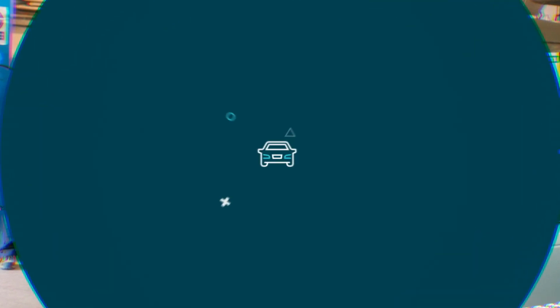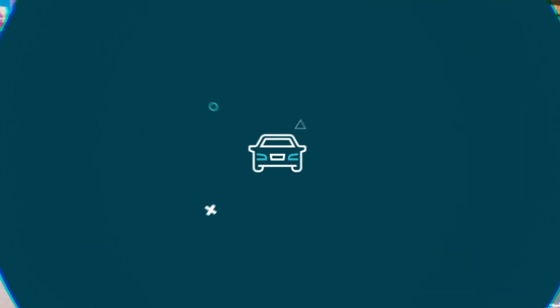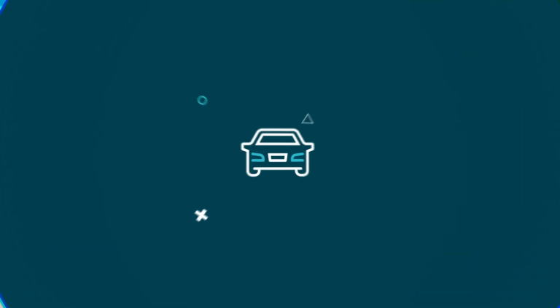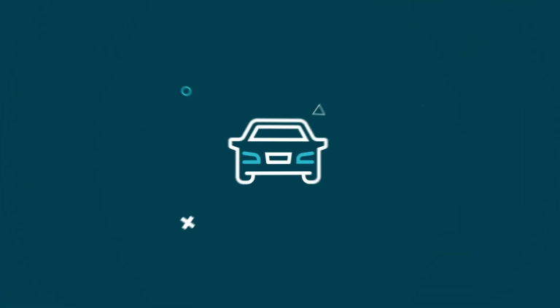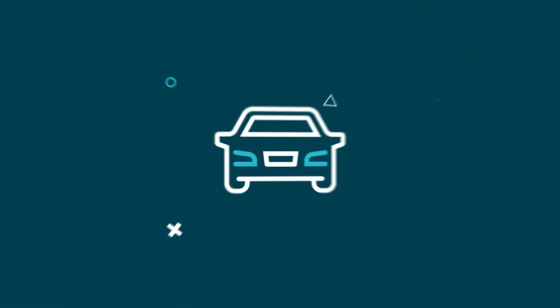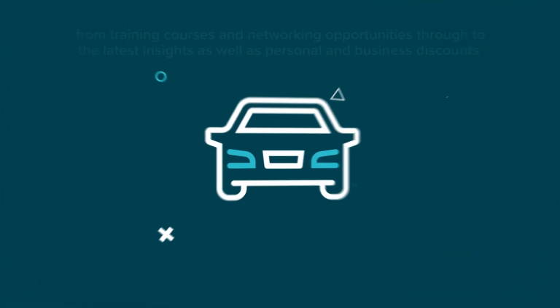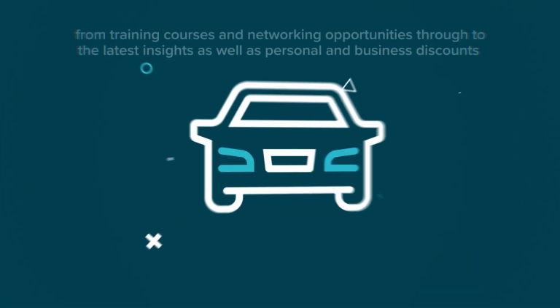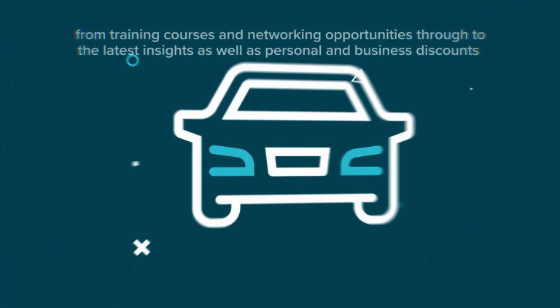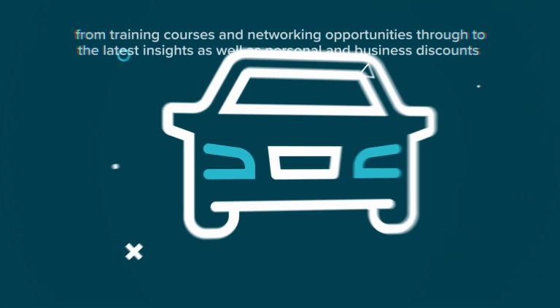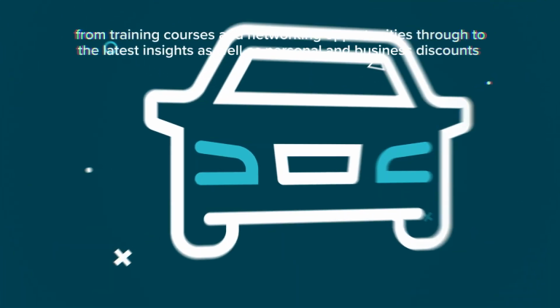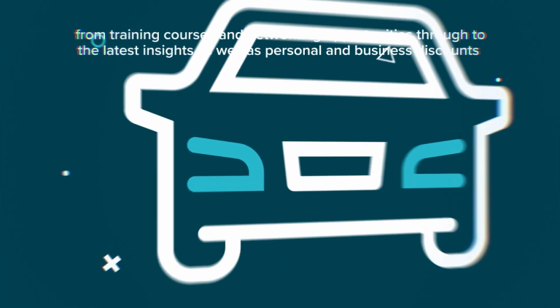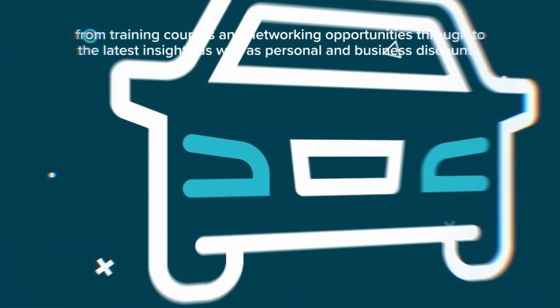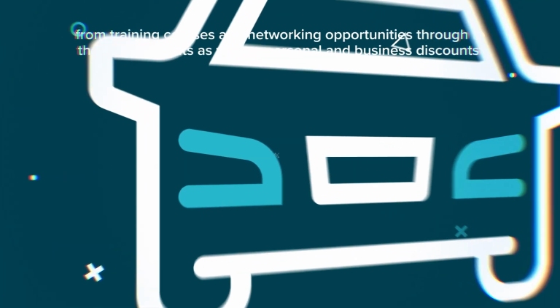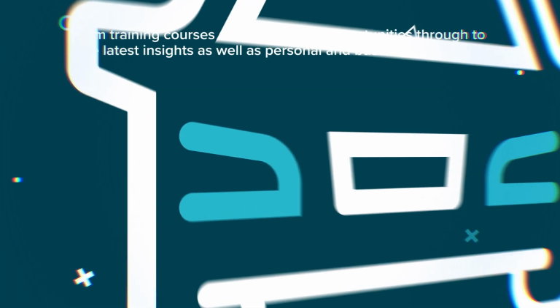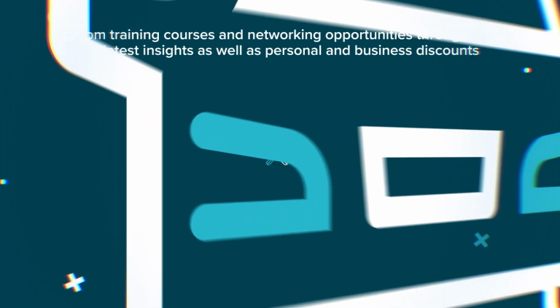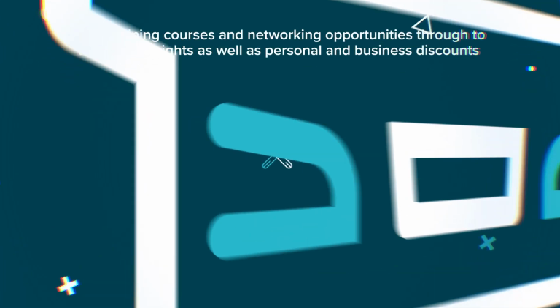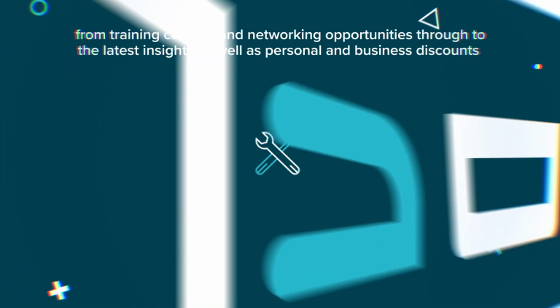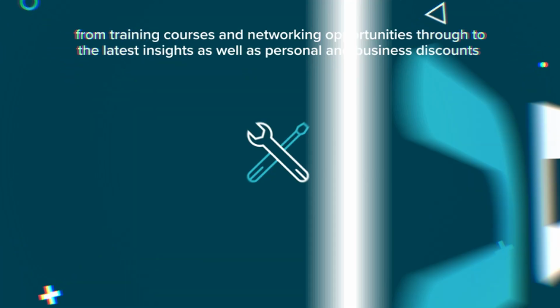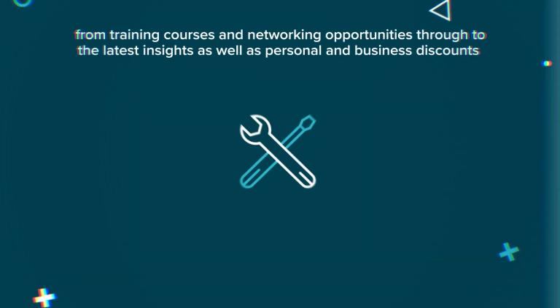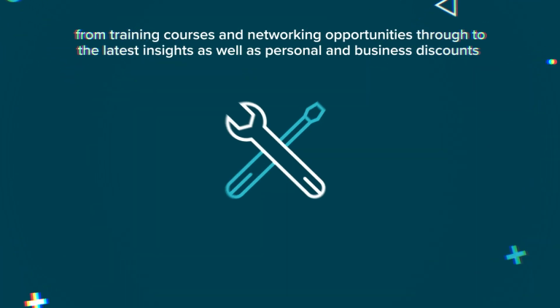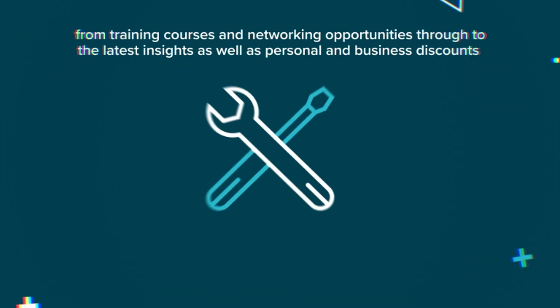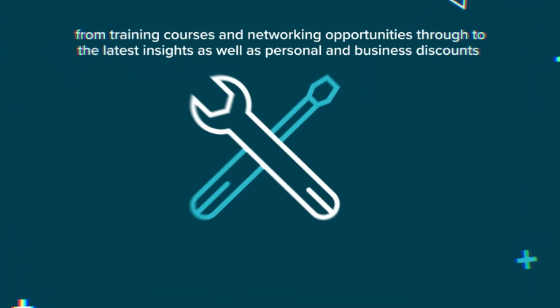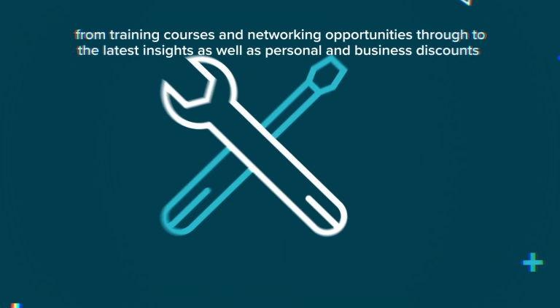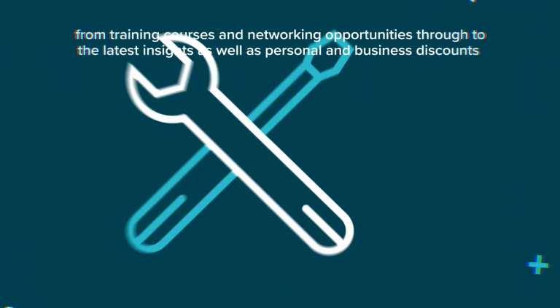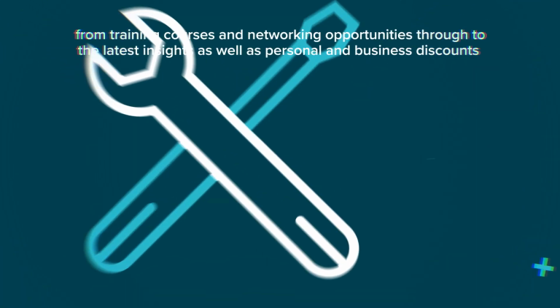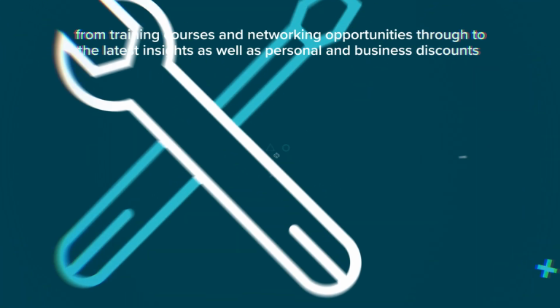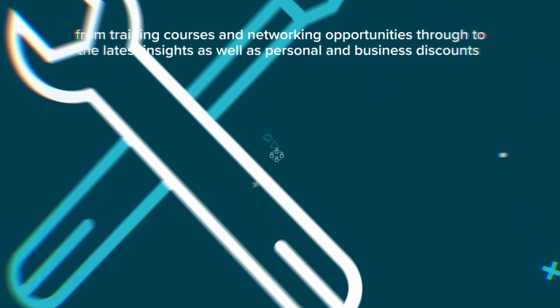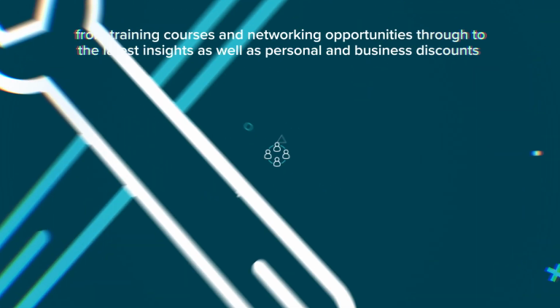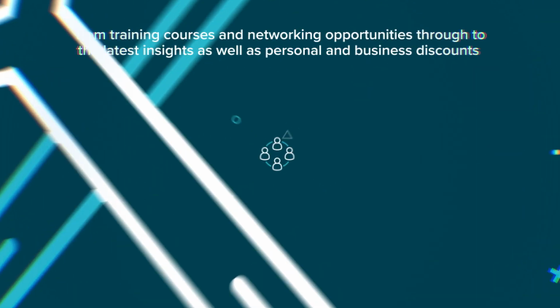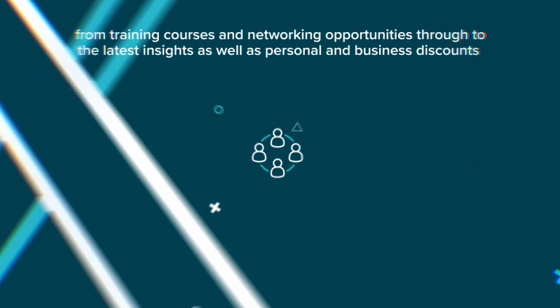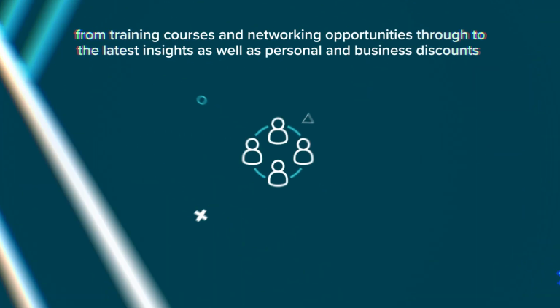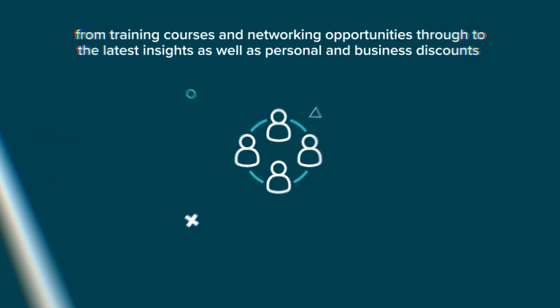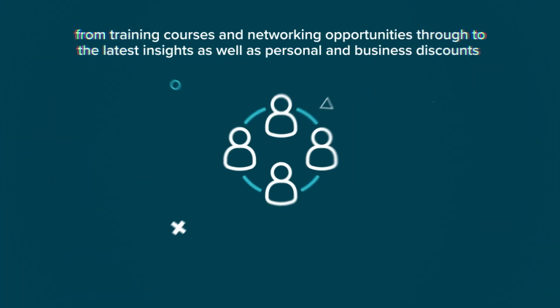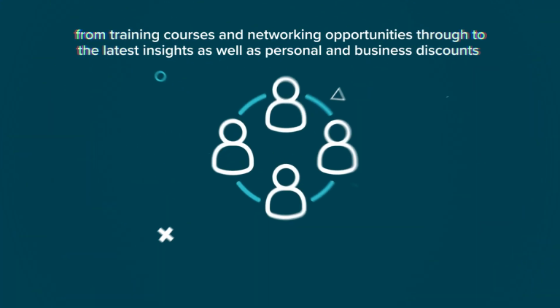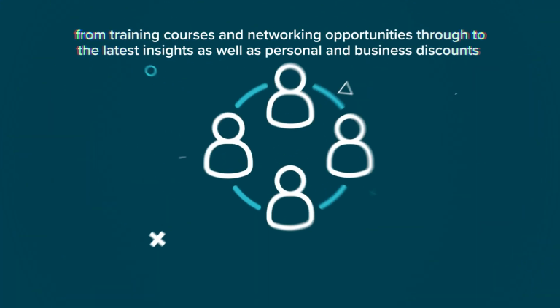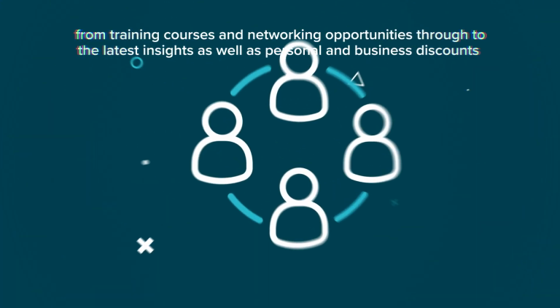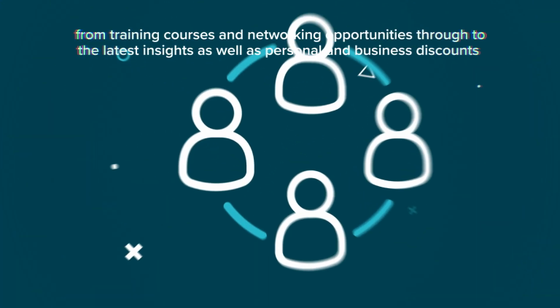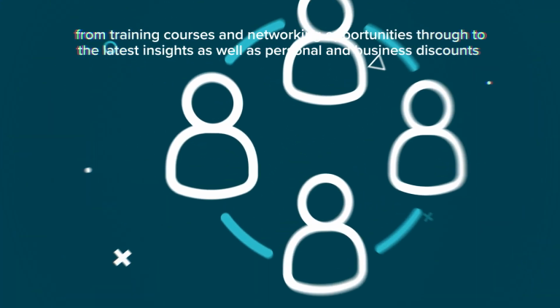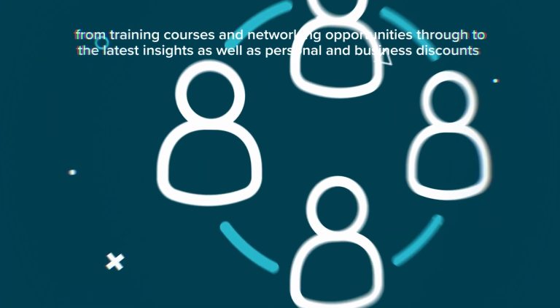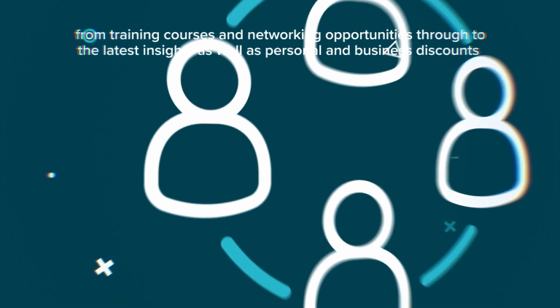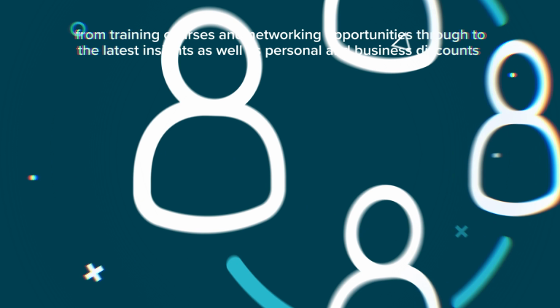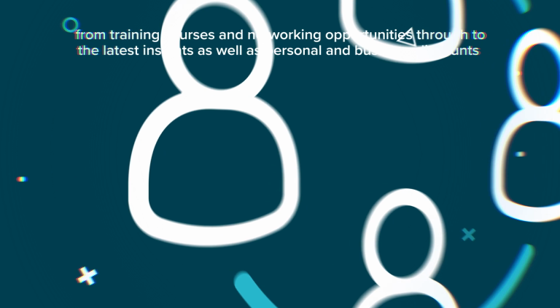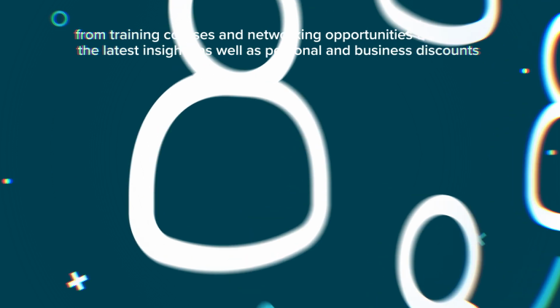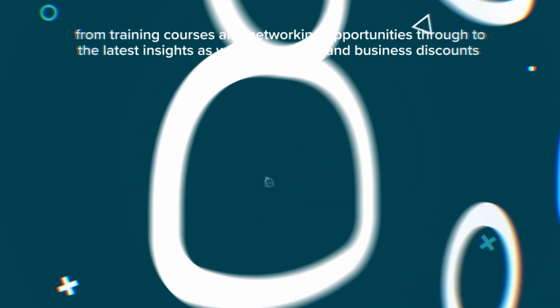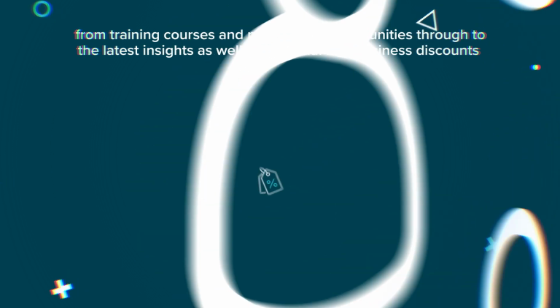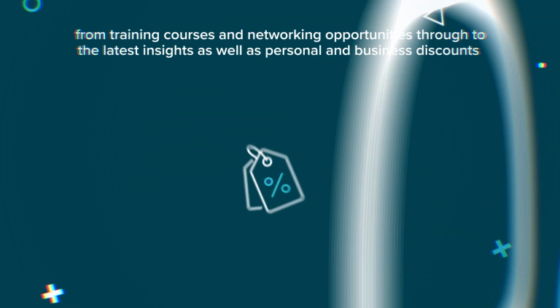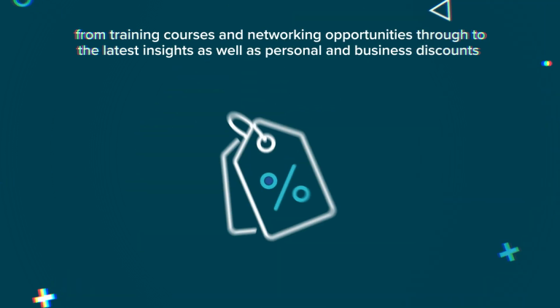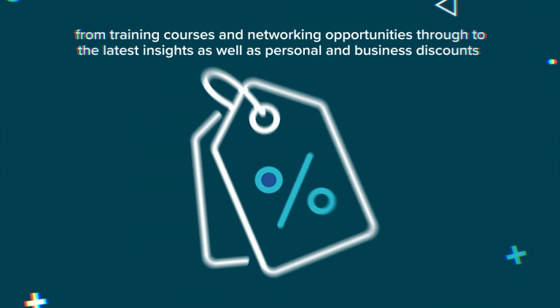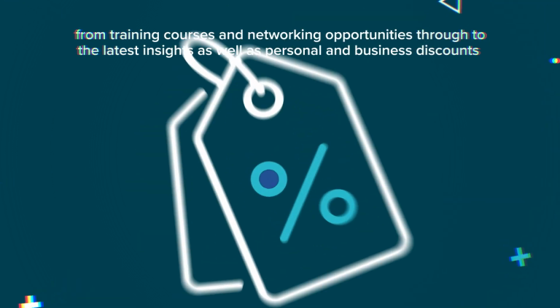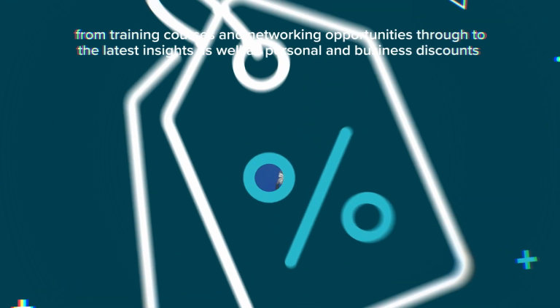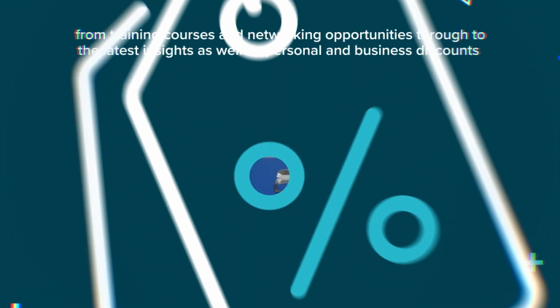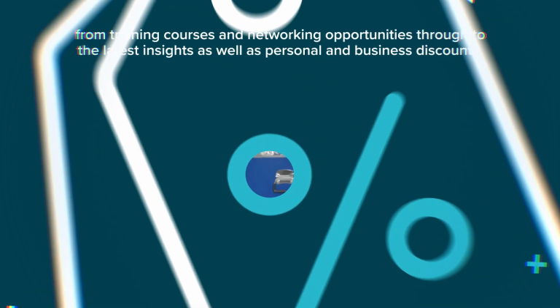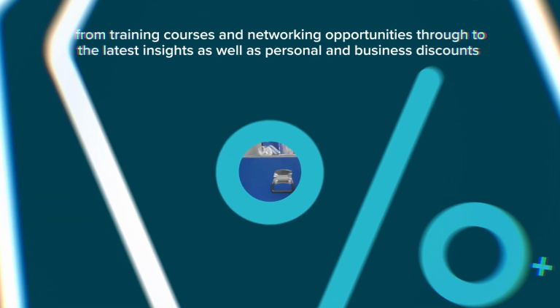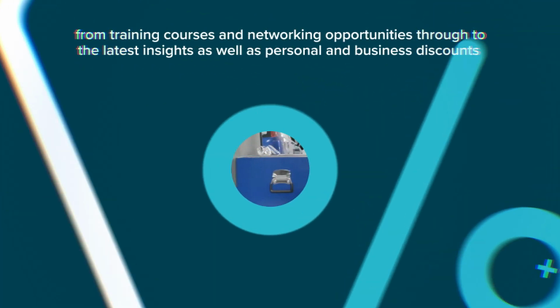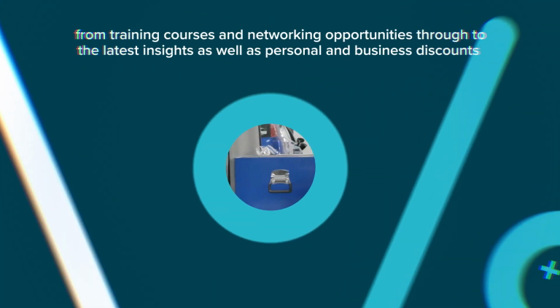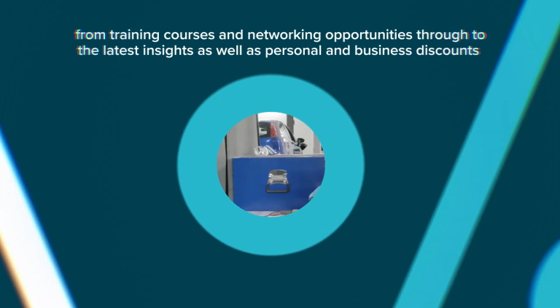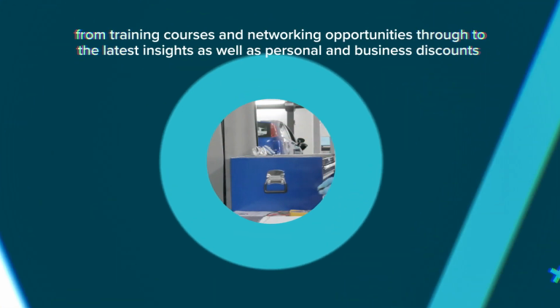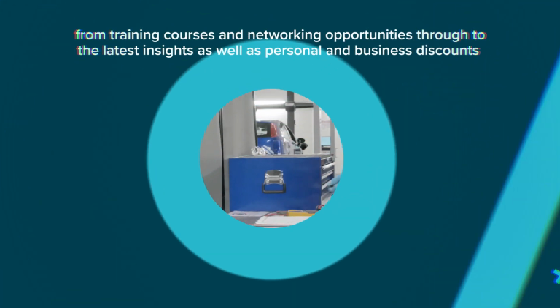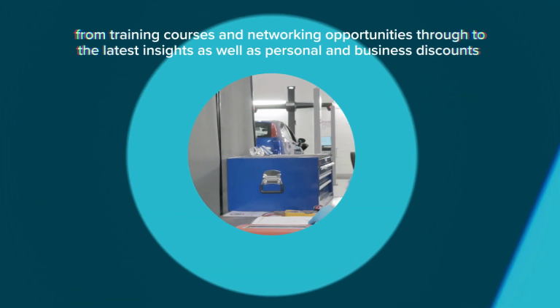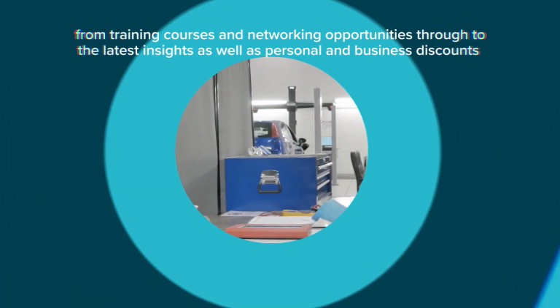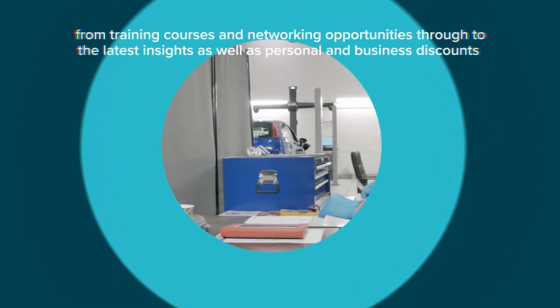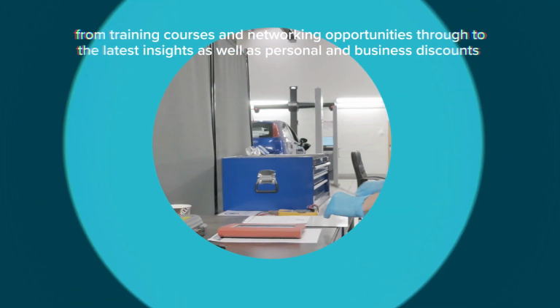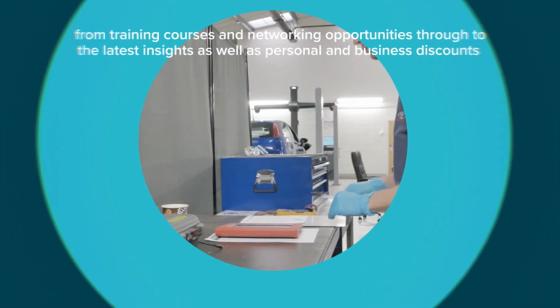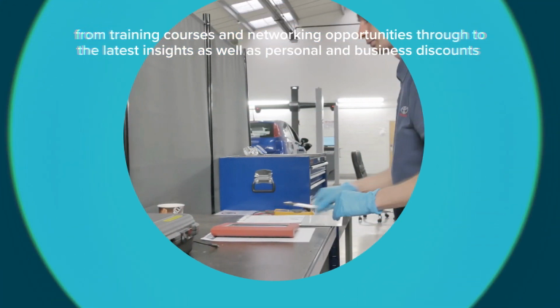From training courses and networking opportunities through to the latest insights, as well as personal and business discounts.